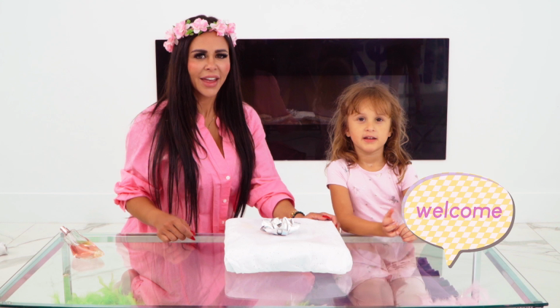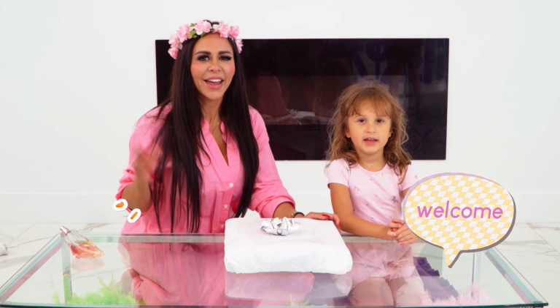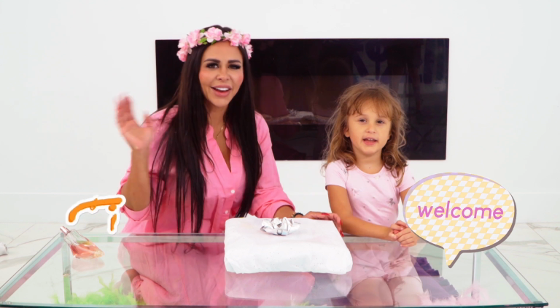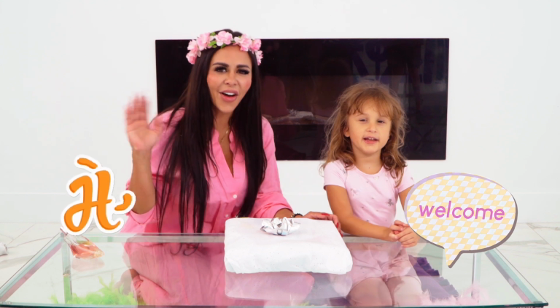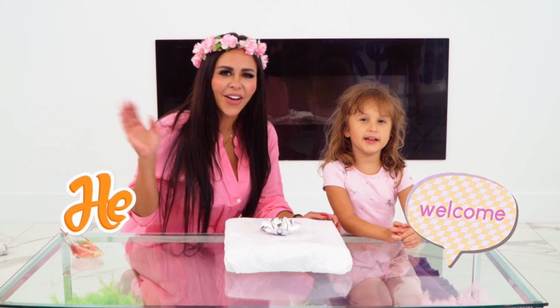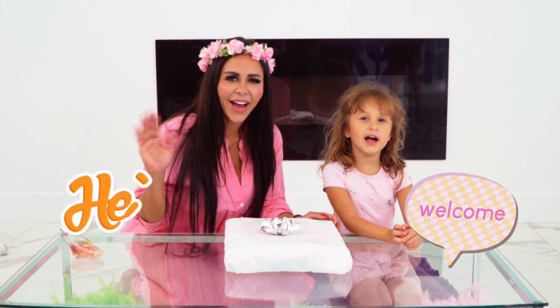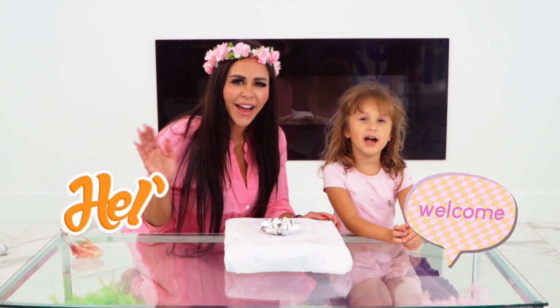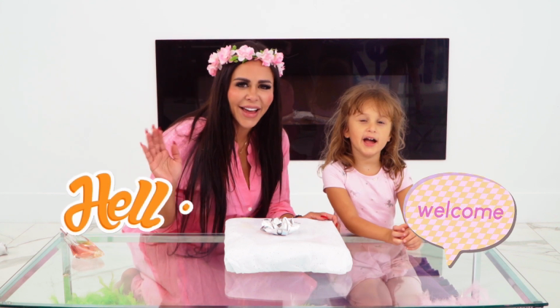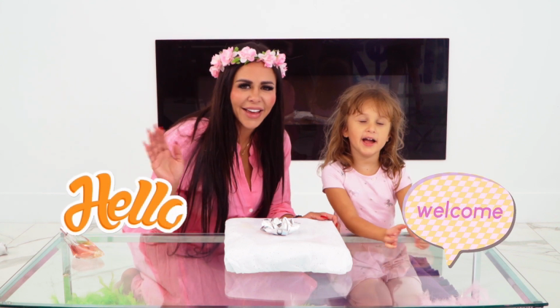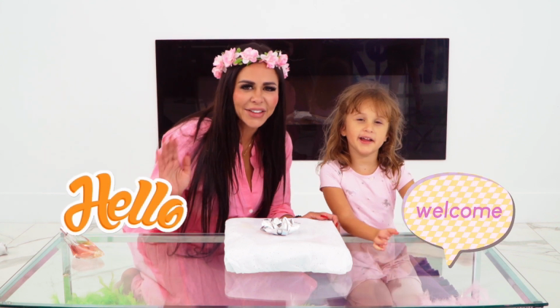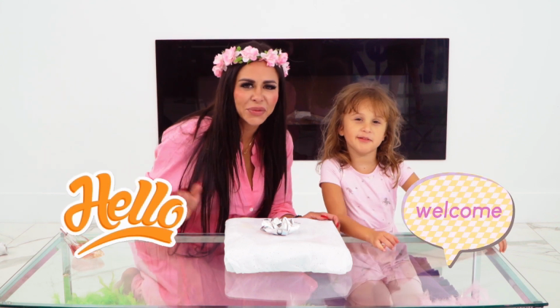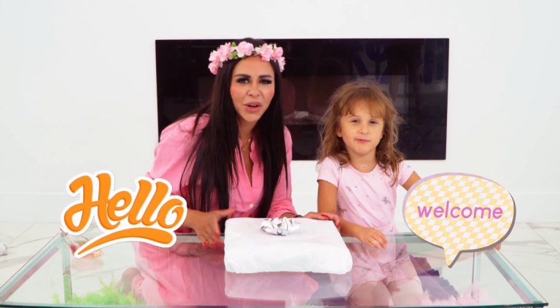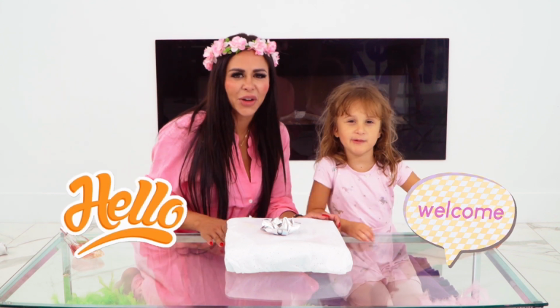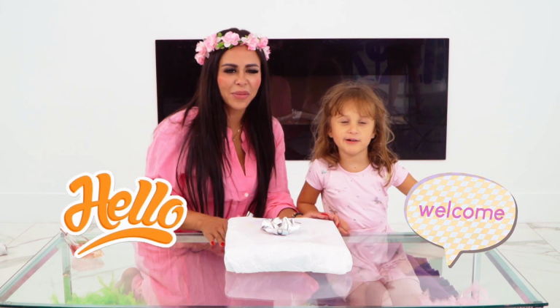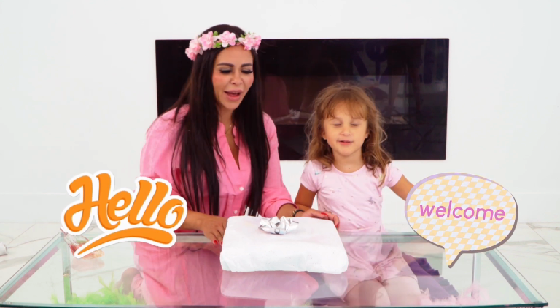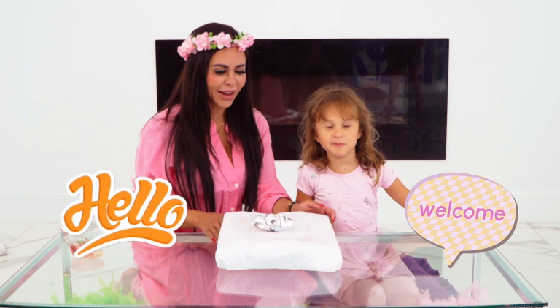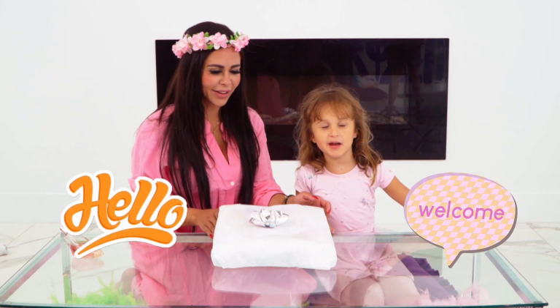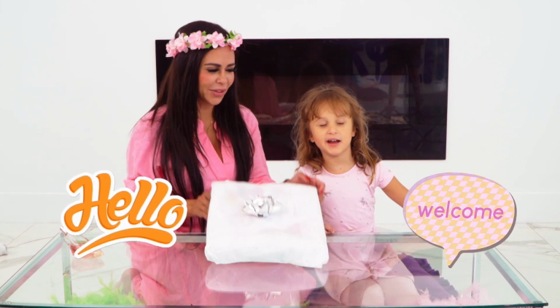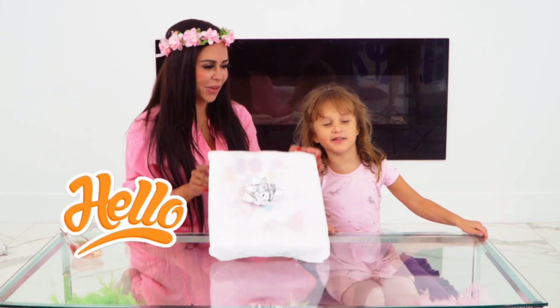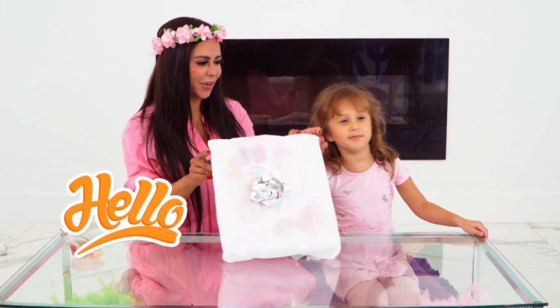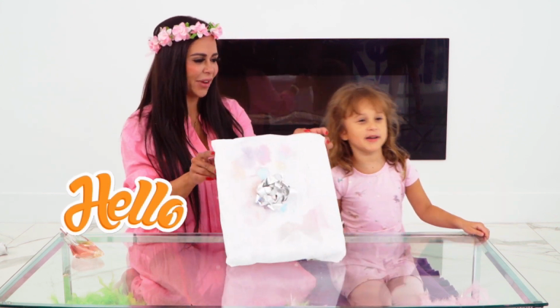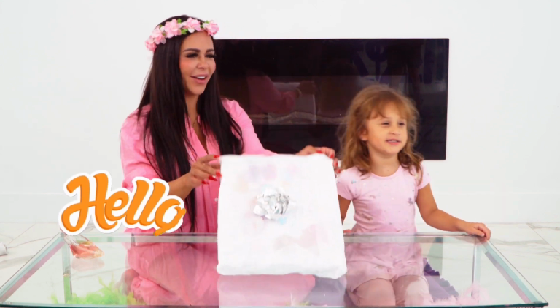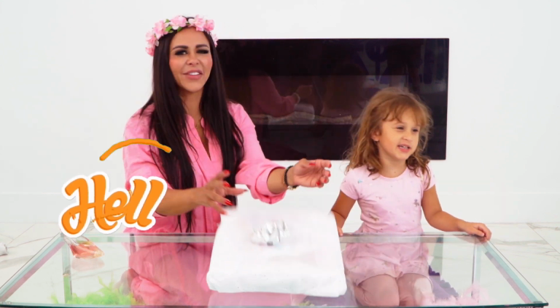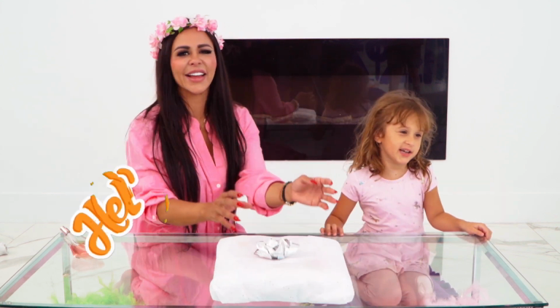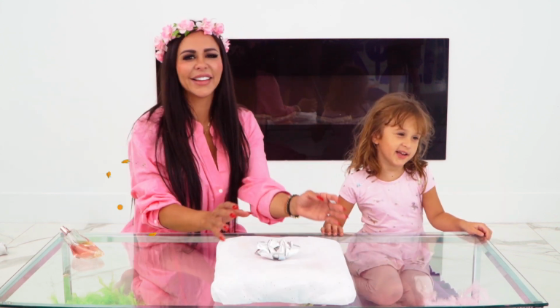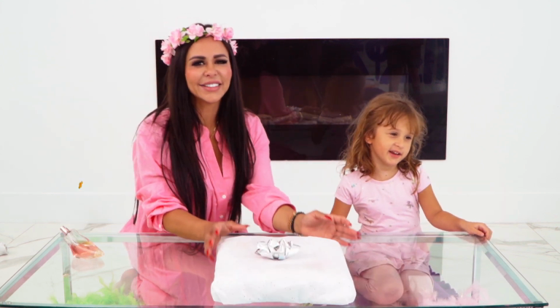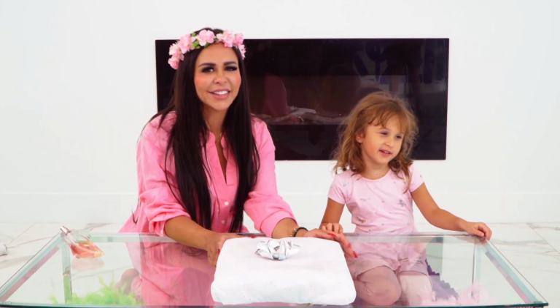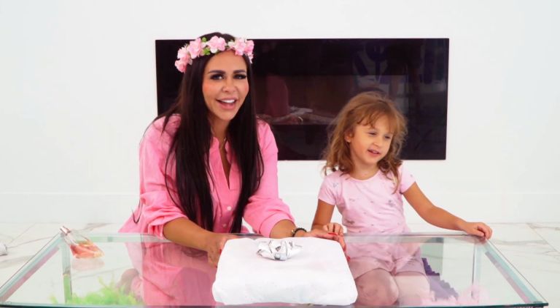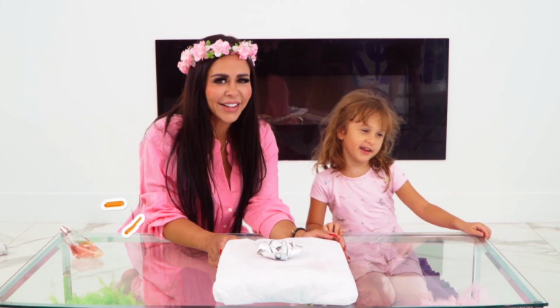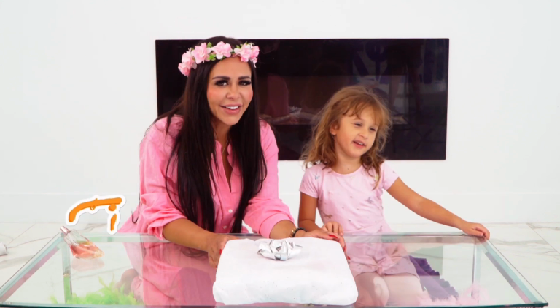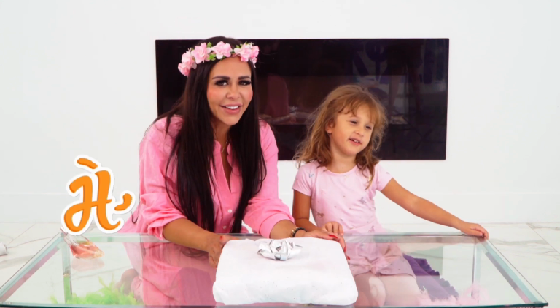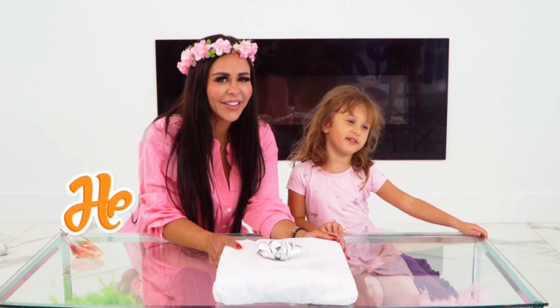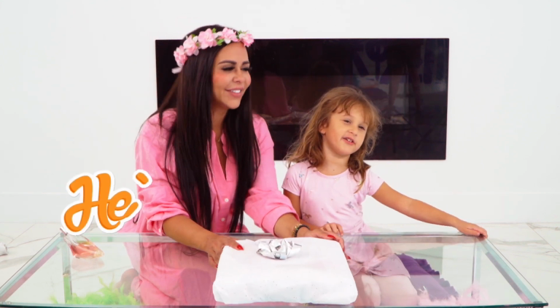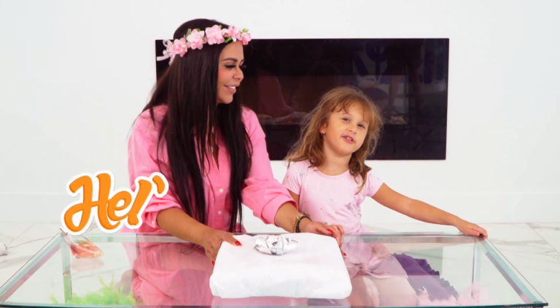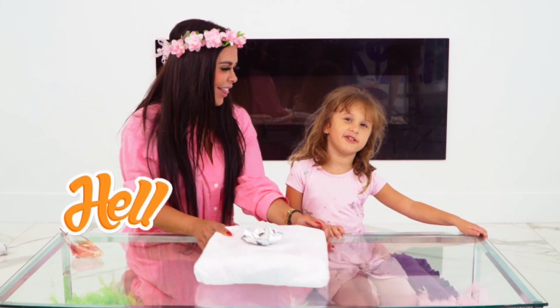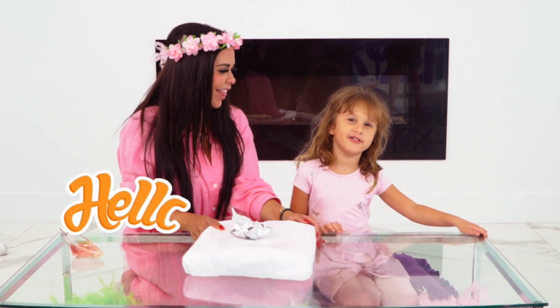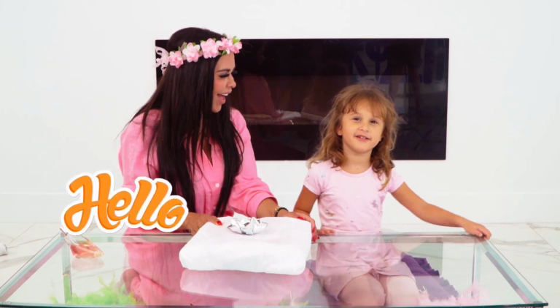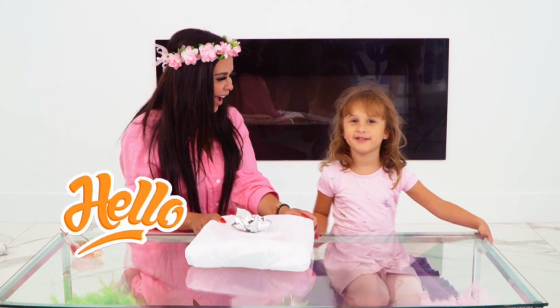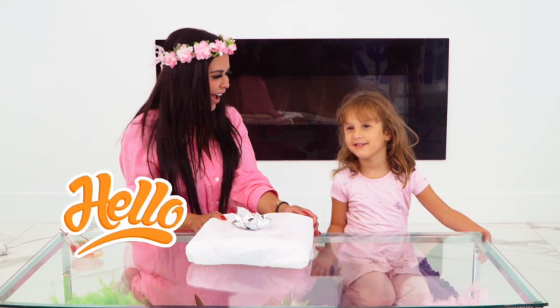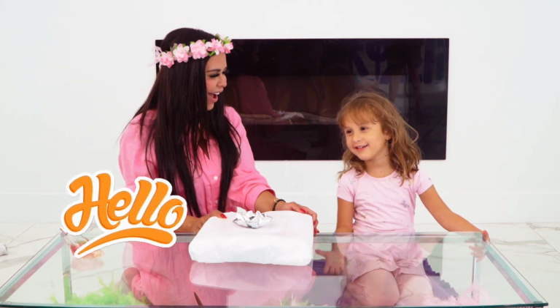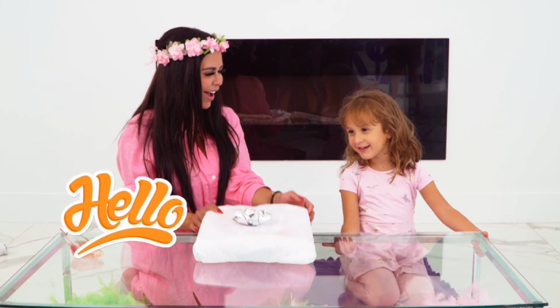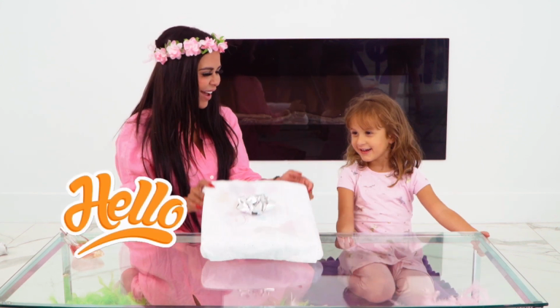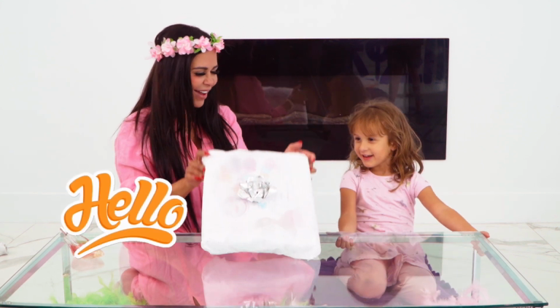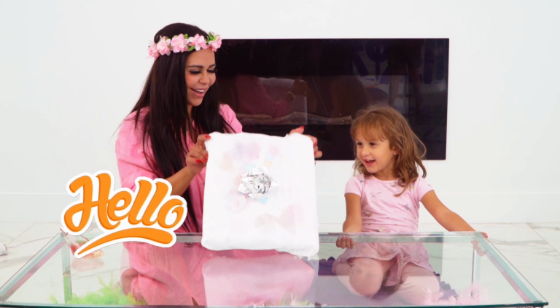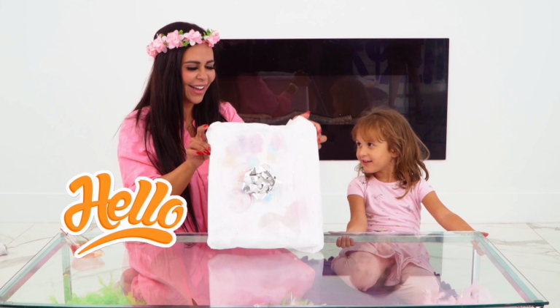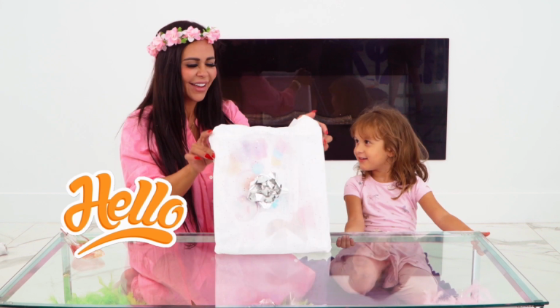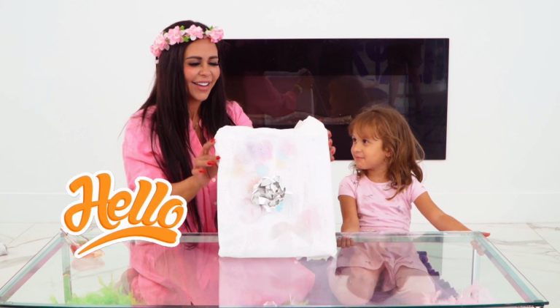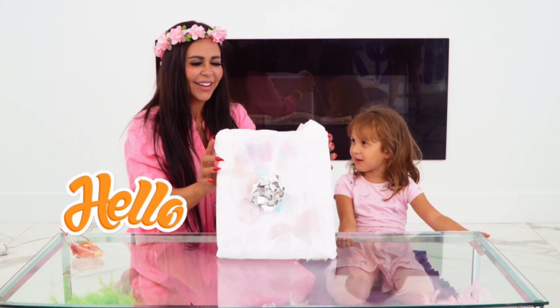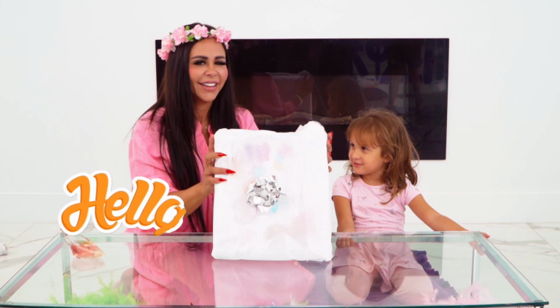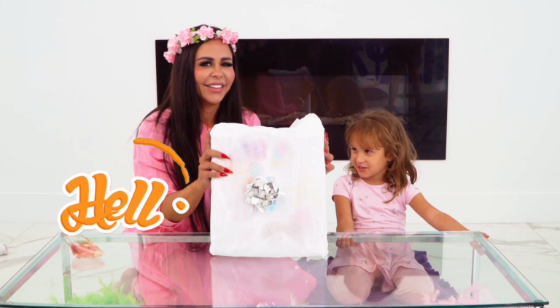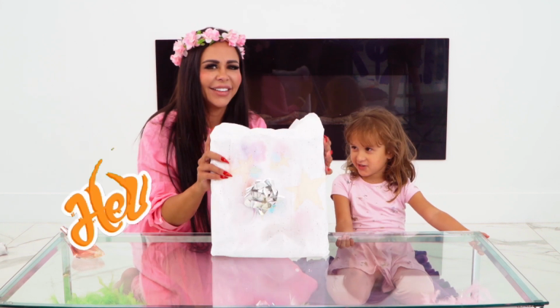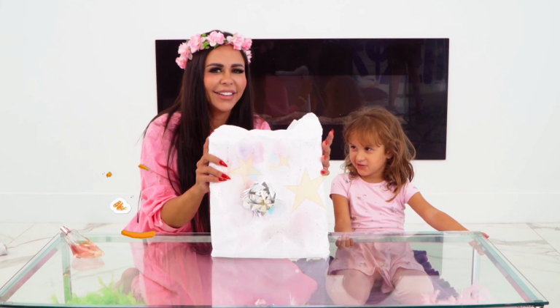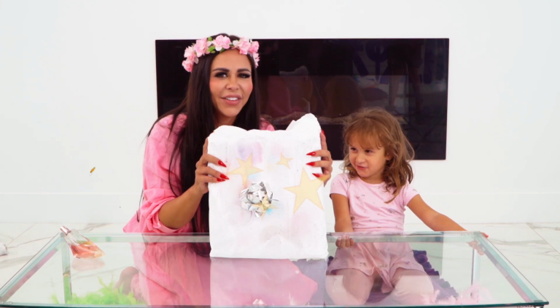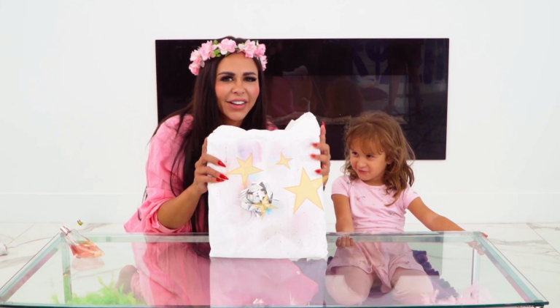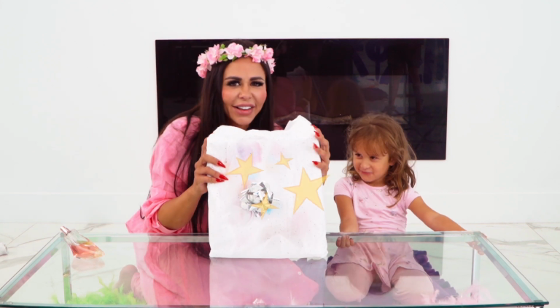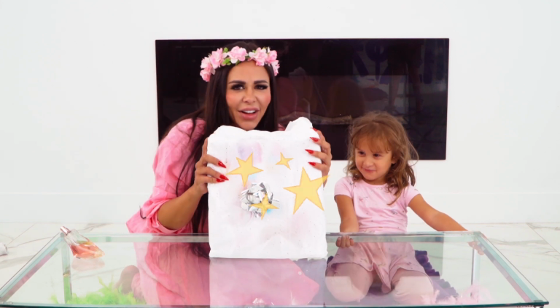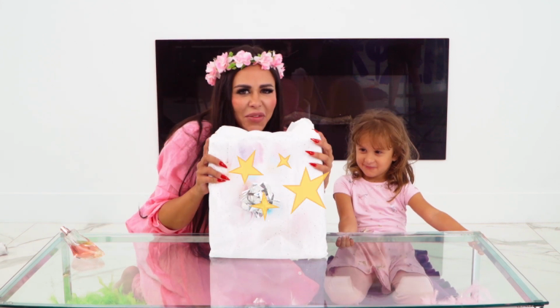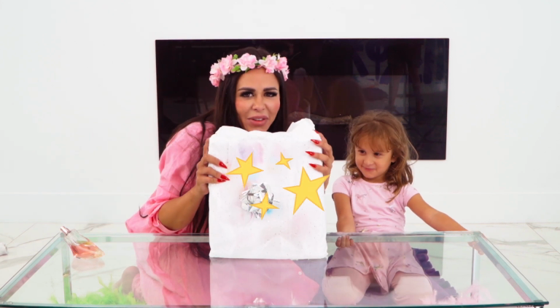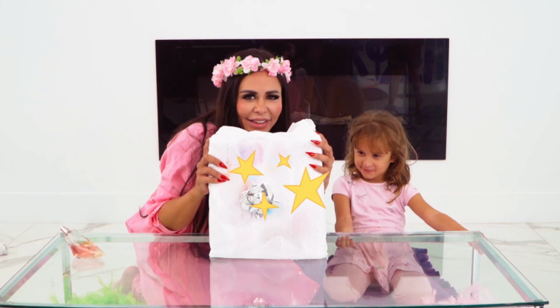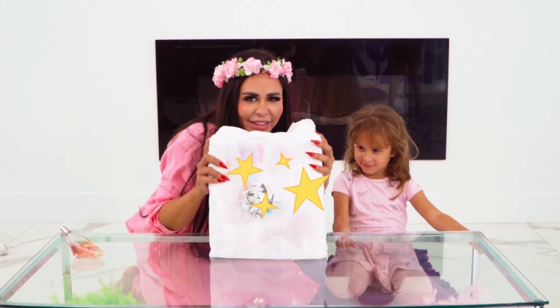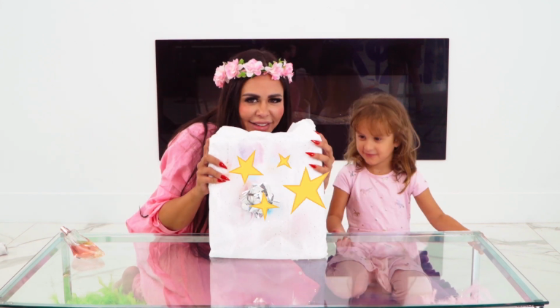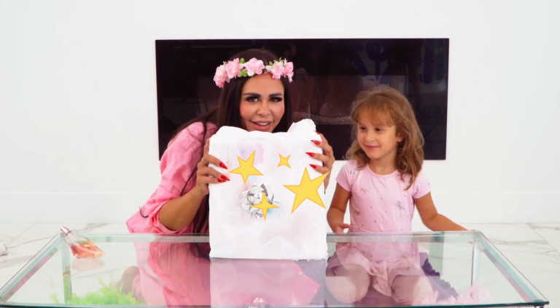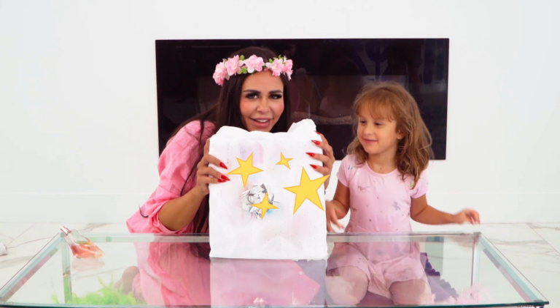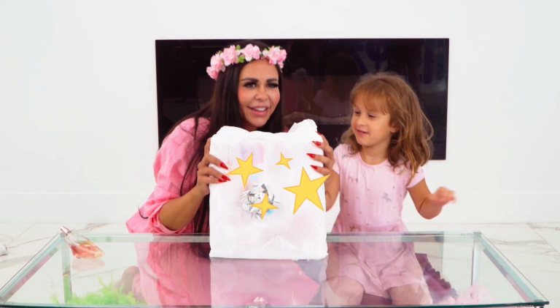Hello guys. Welcome back to Ariana's channel. Today we're going to open these gifts.